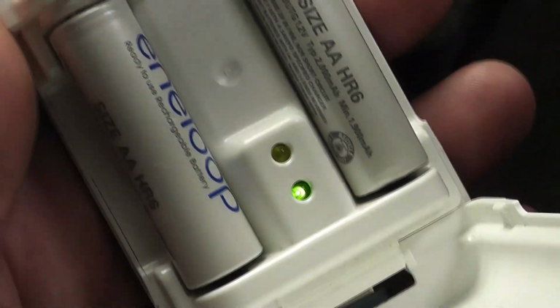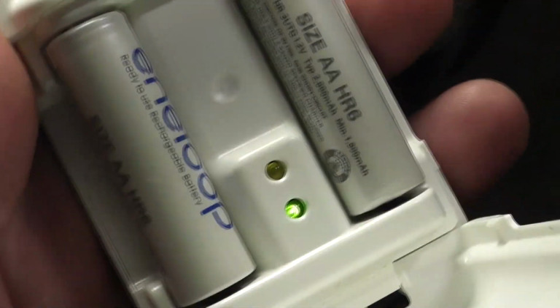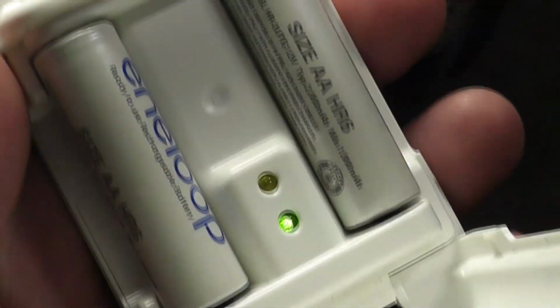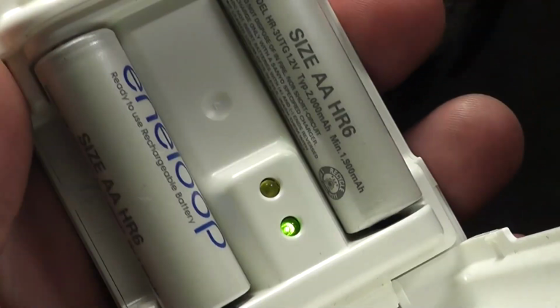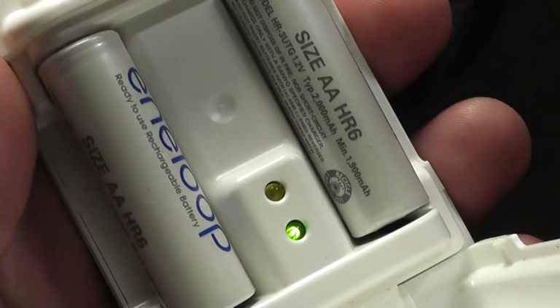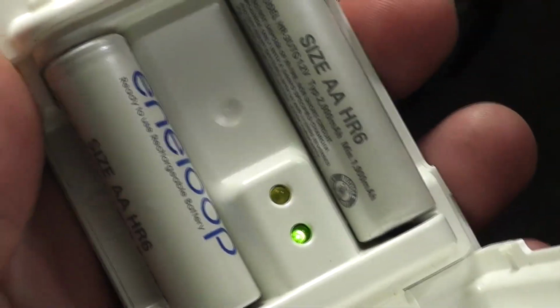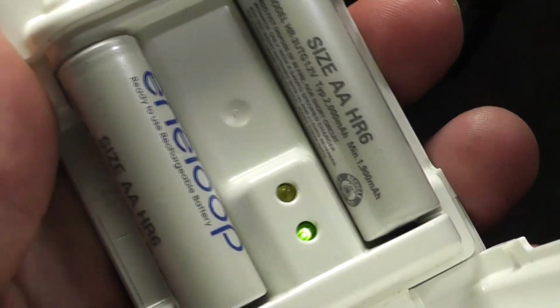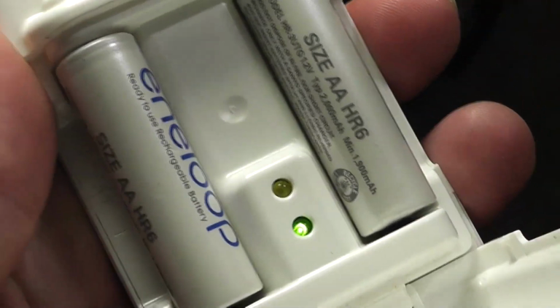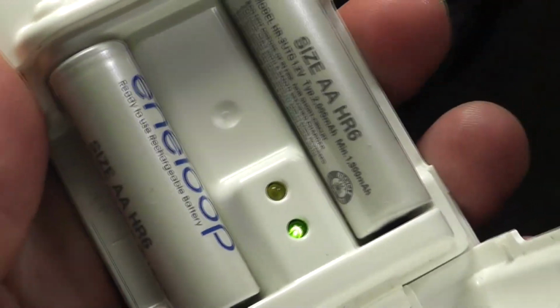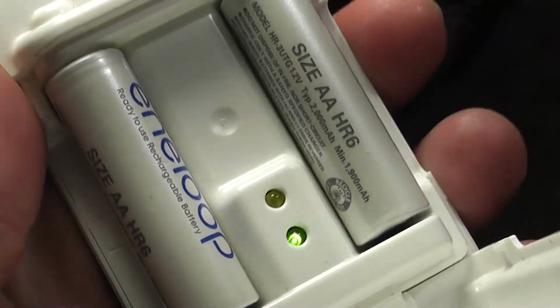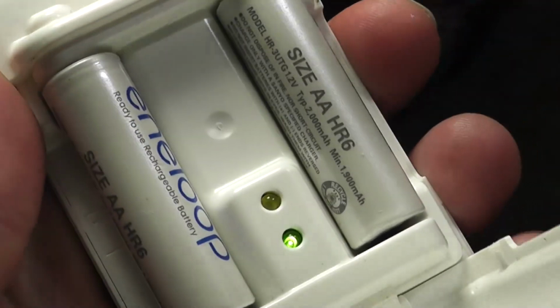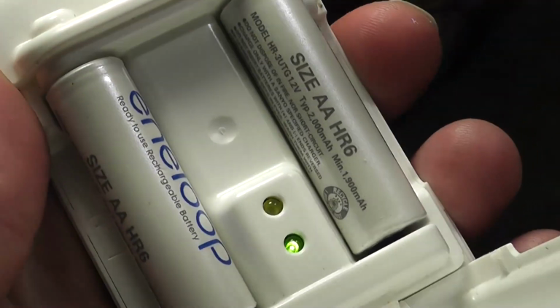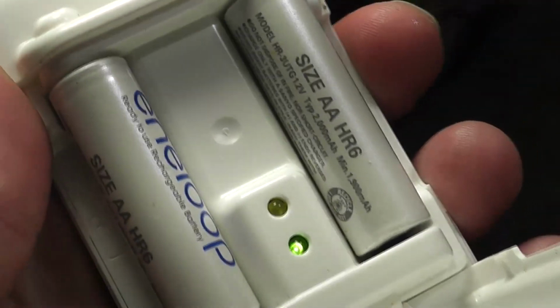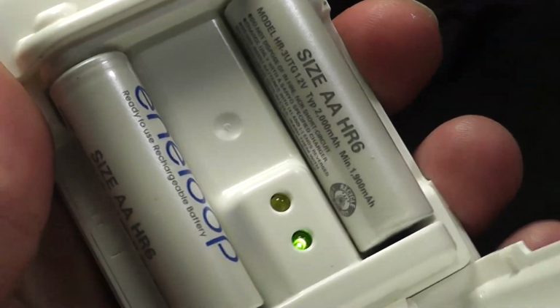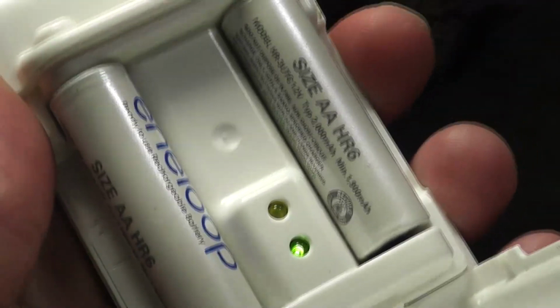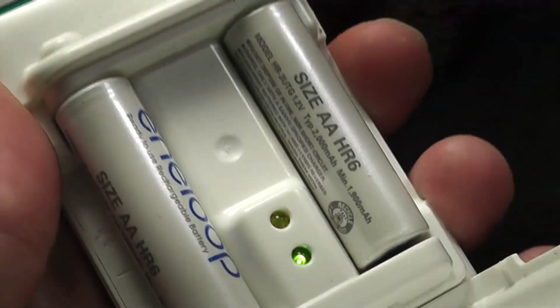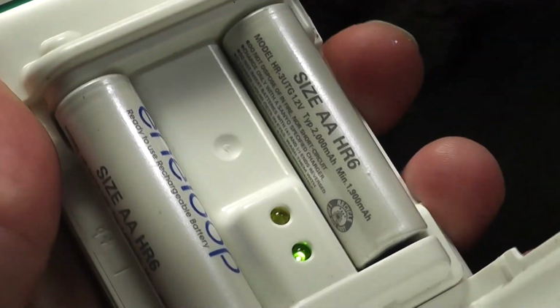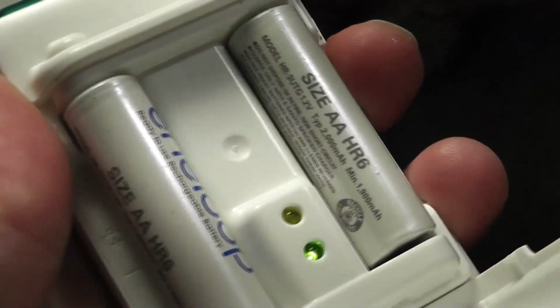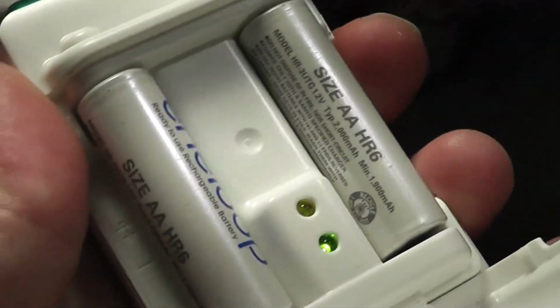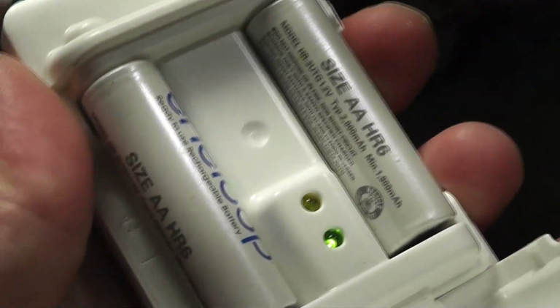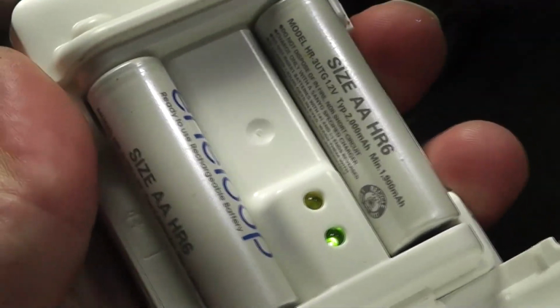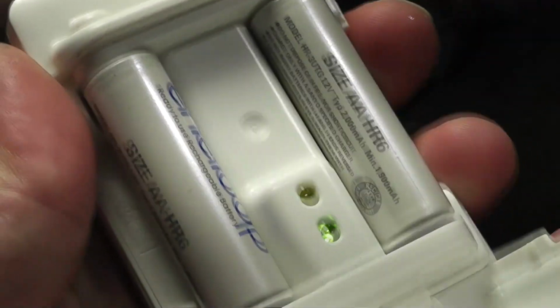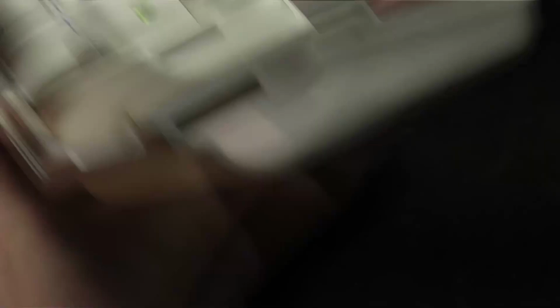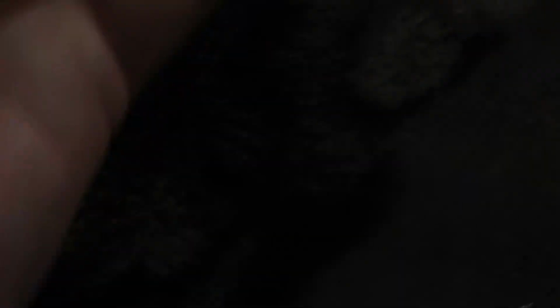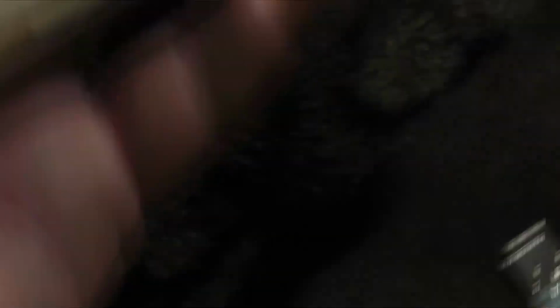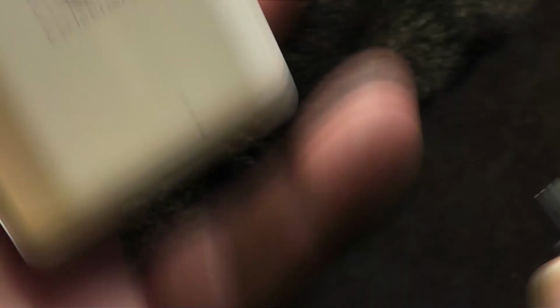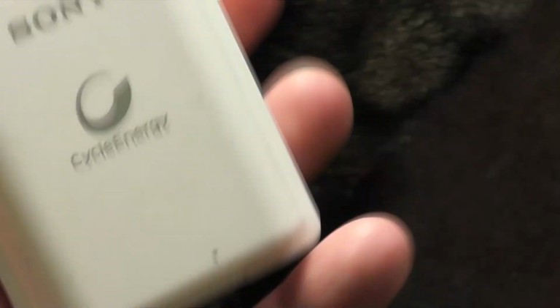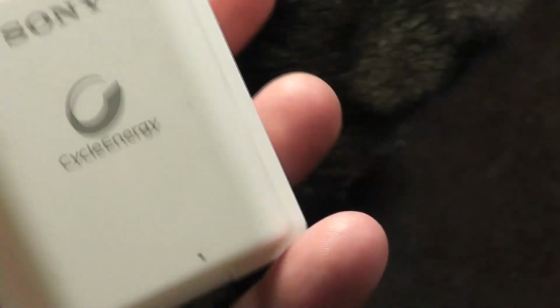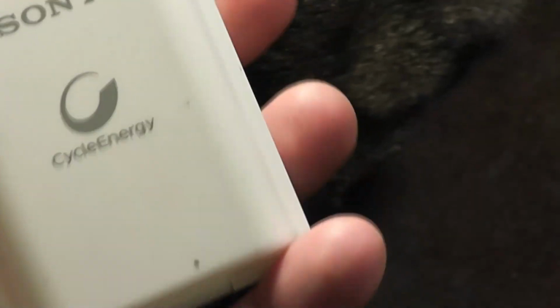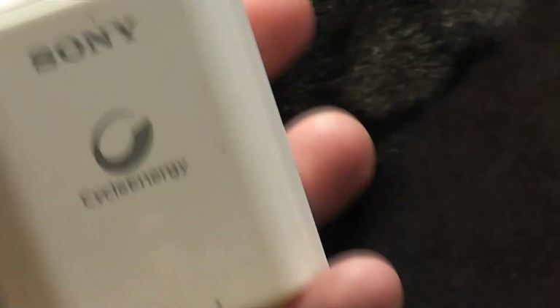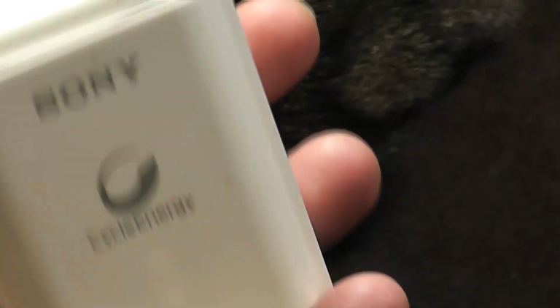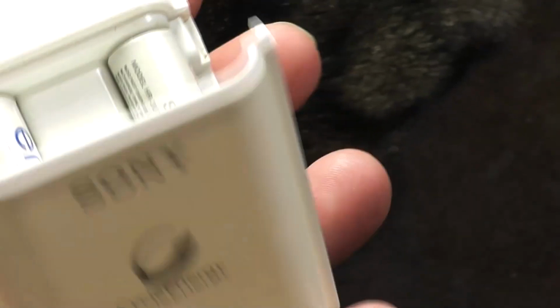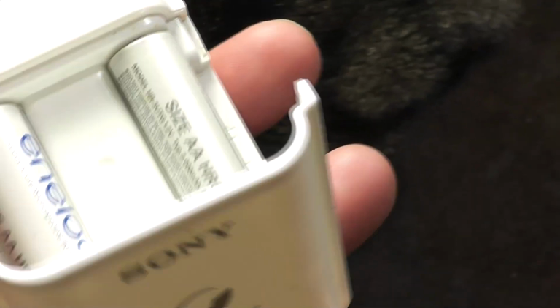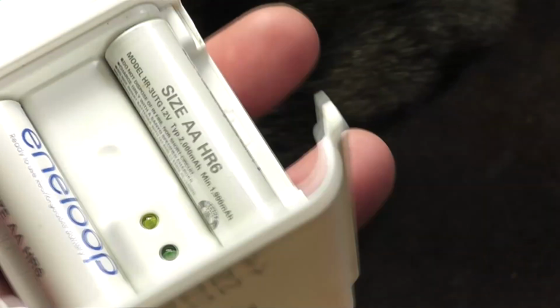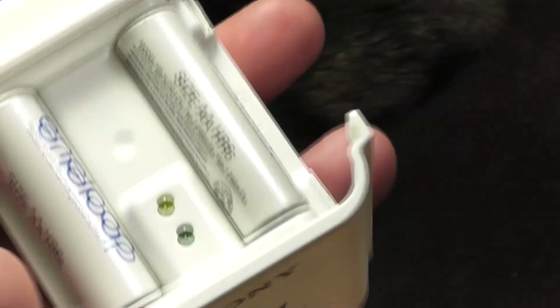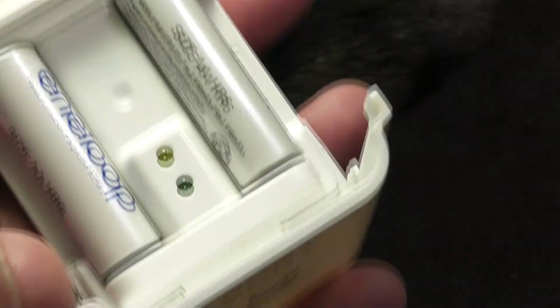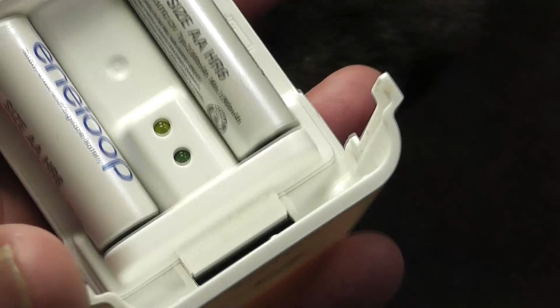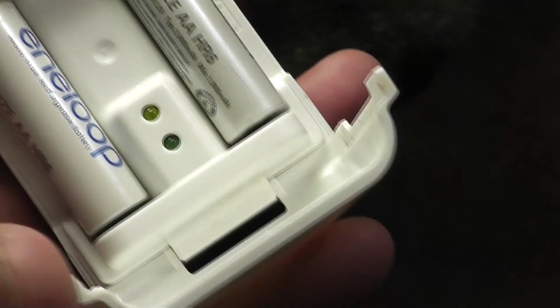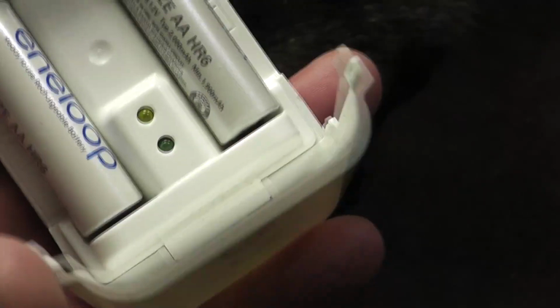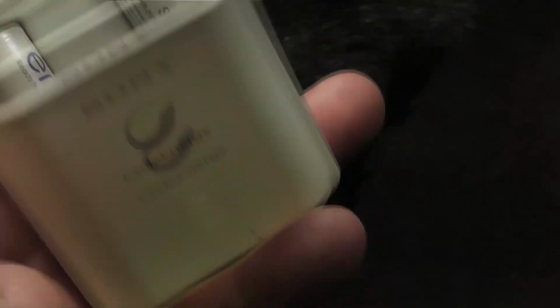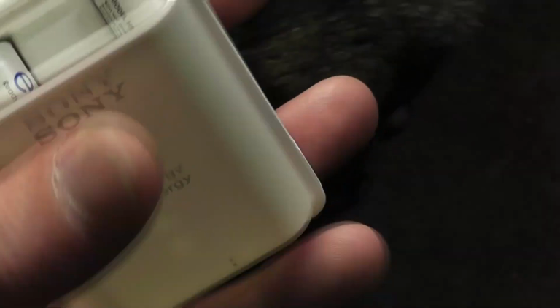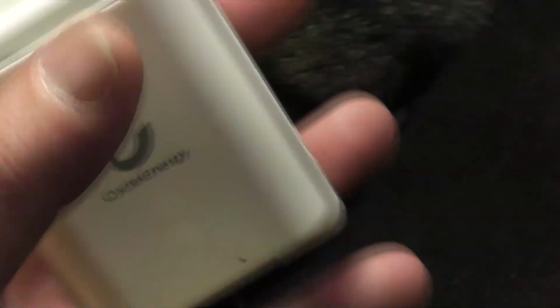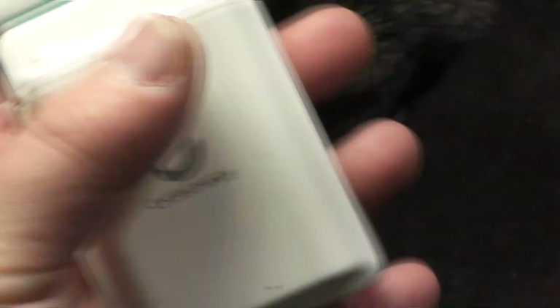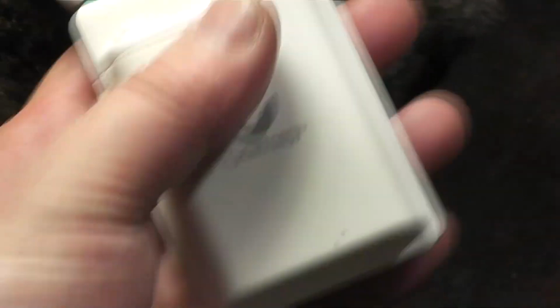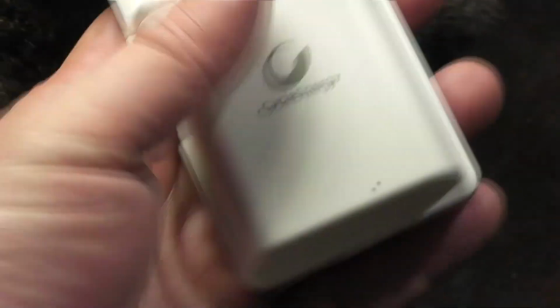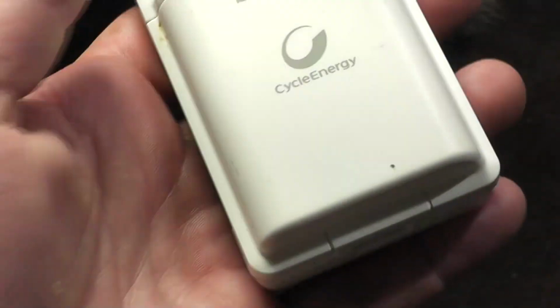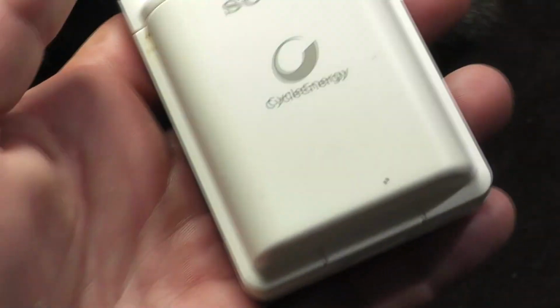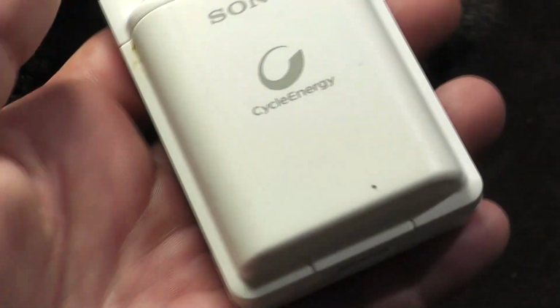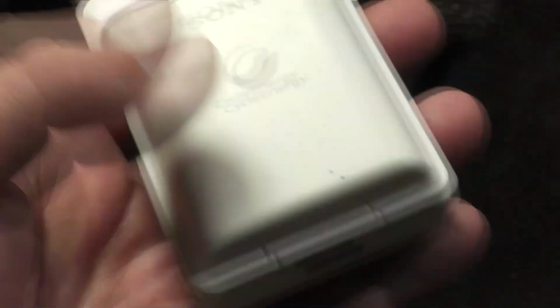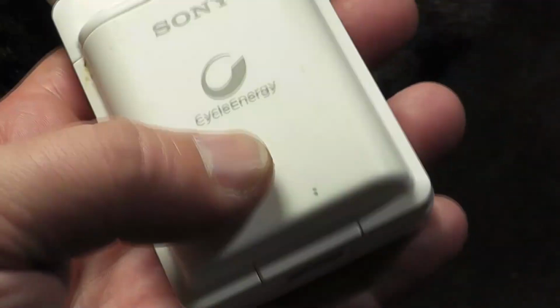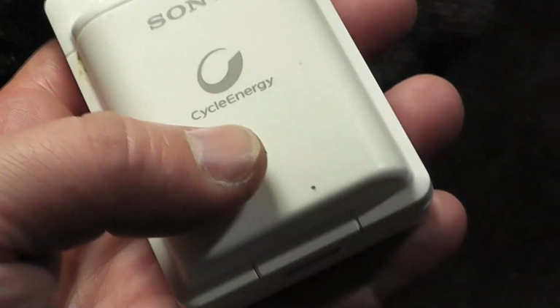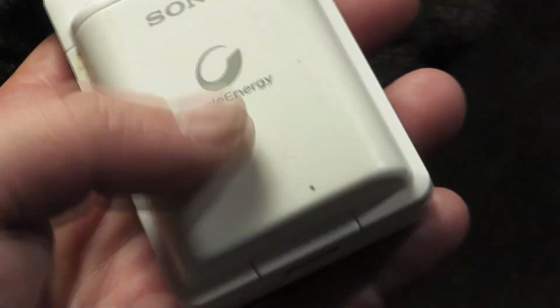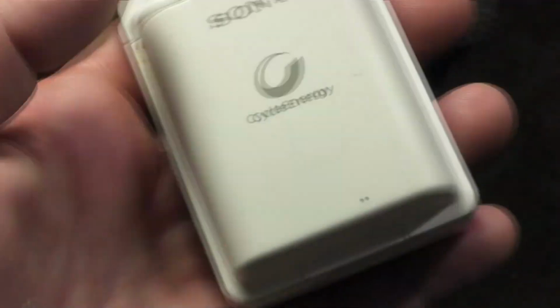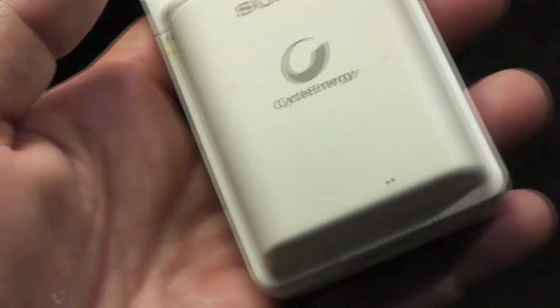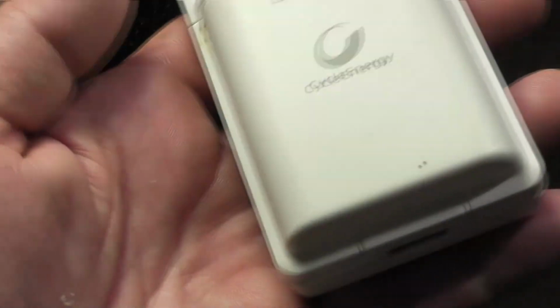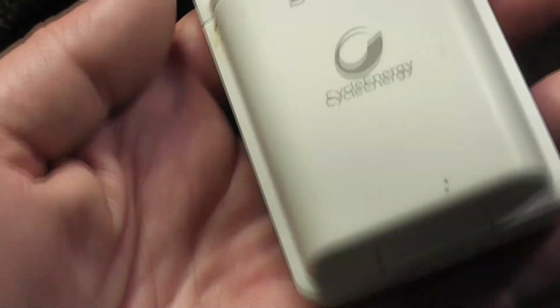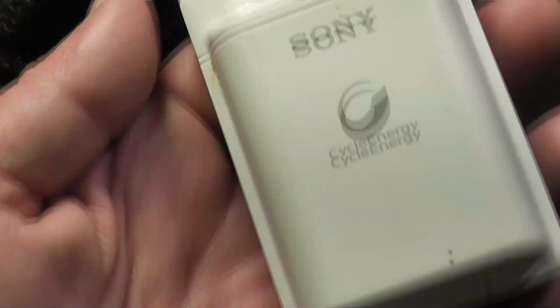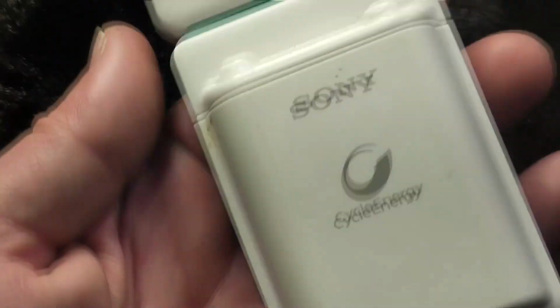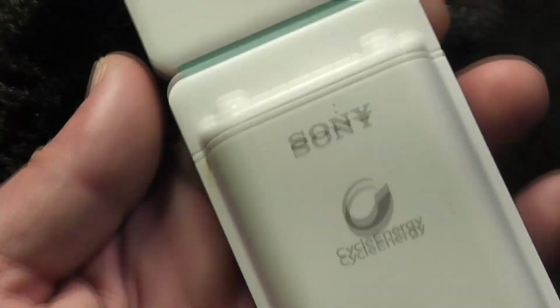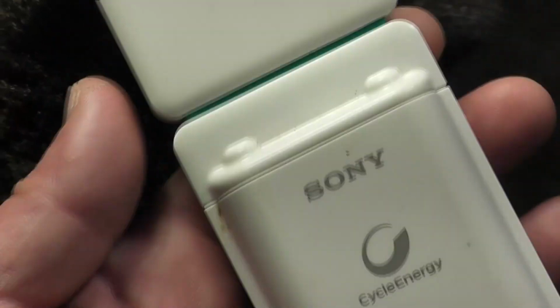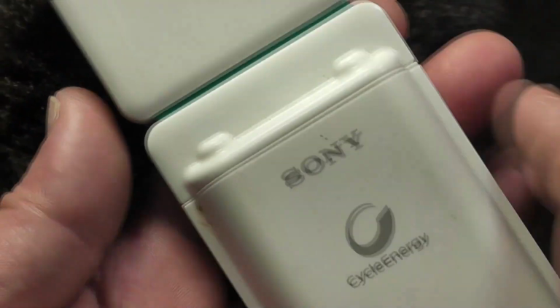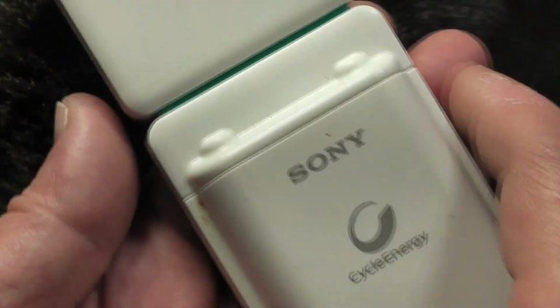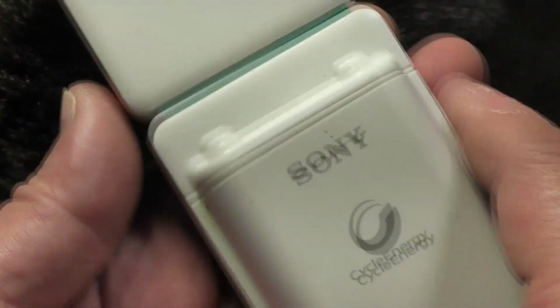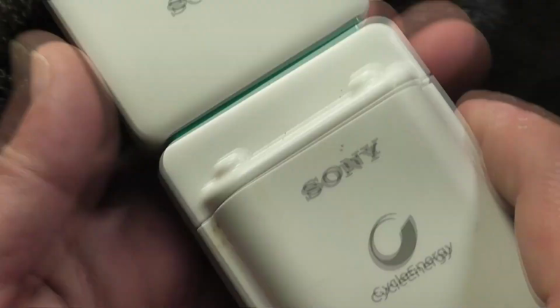The real issue here is, first, I think this thing's like 10 years old. Secondly, when you close the cover, you can't see the lights.